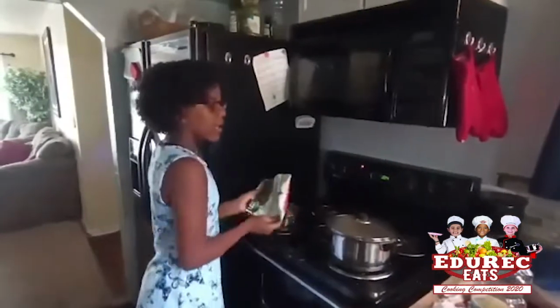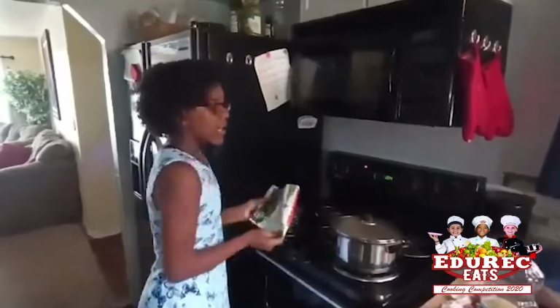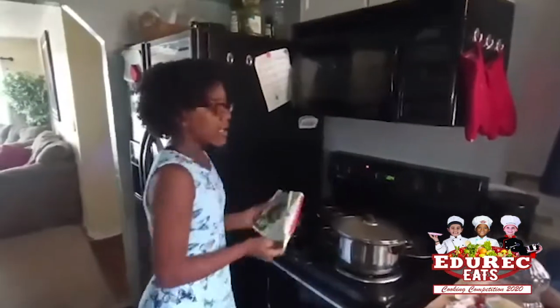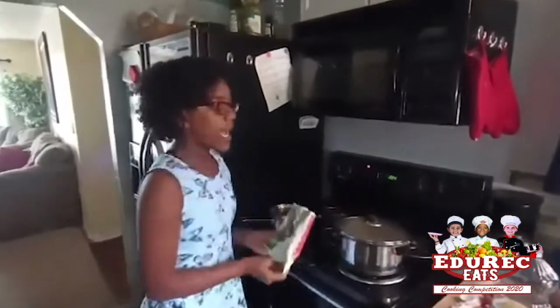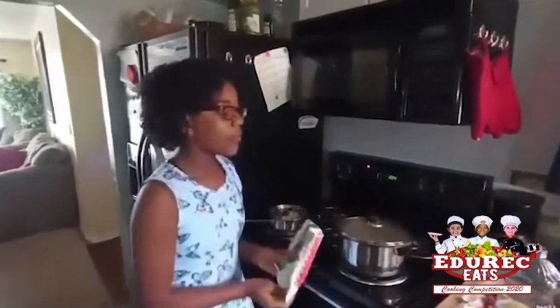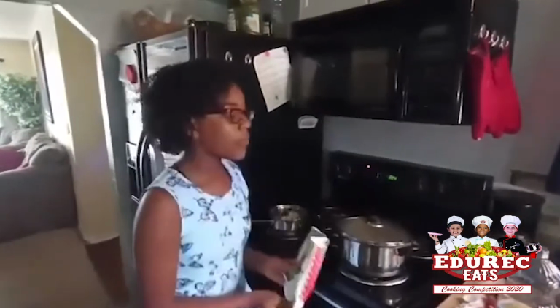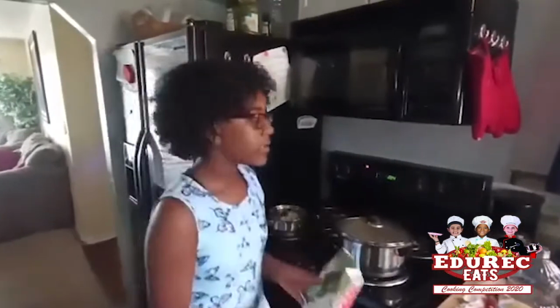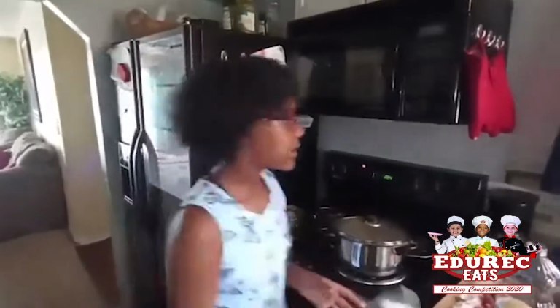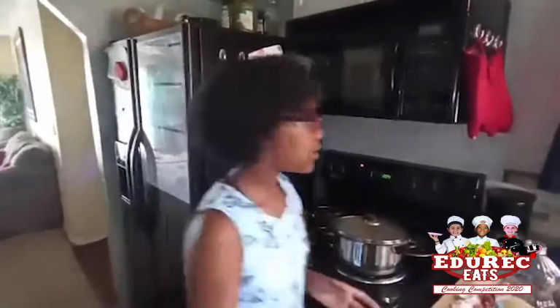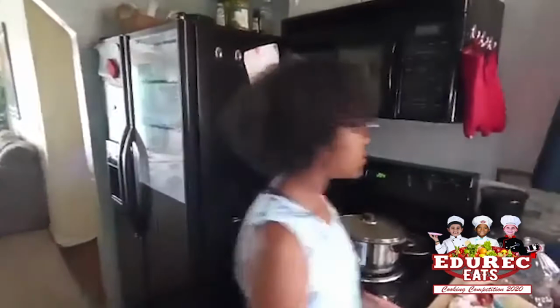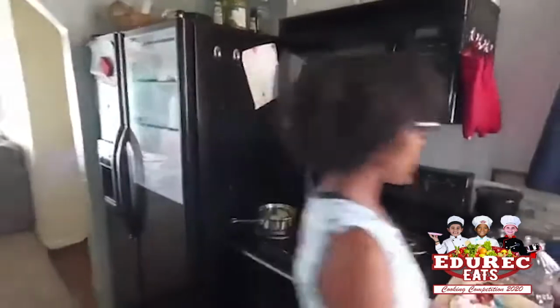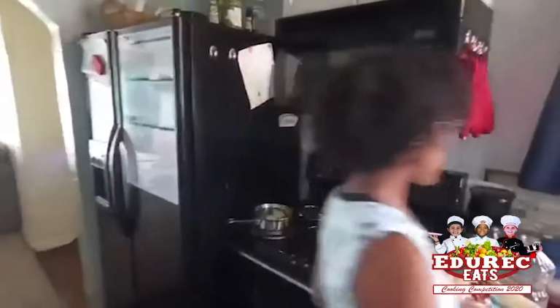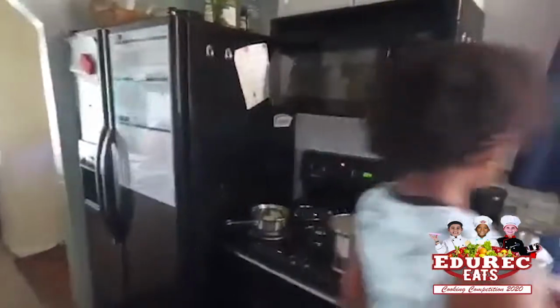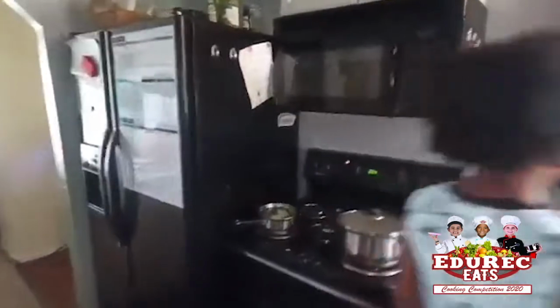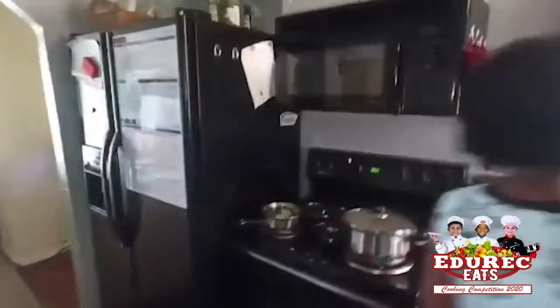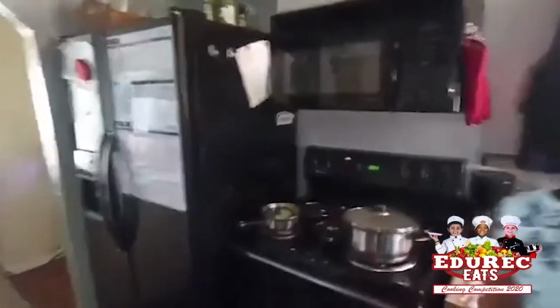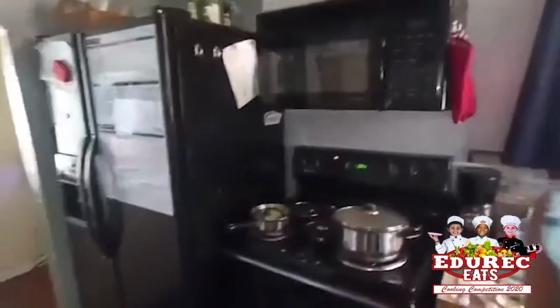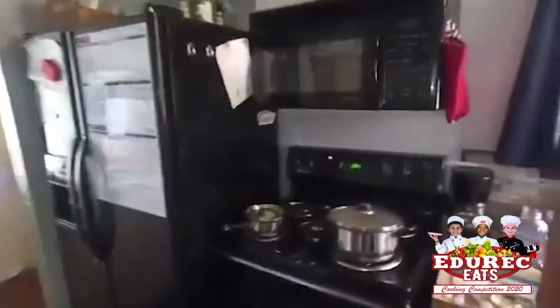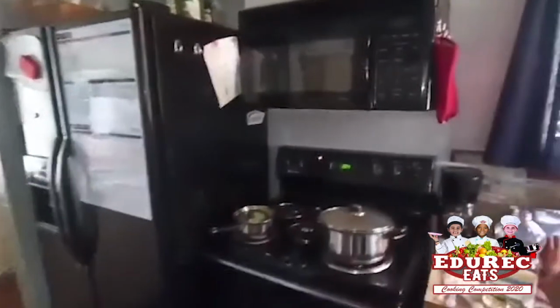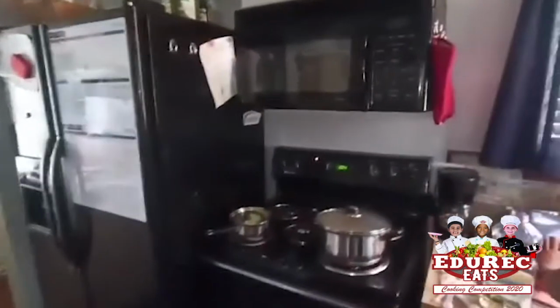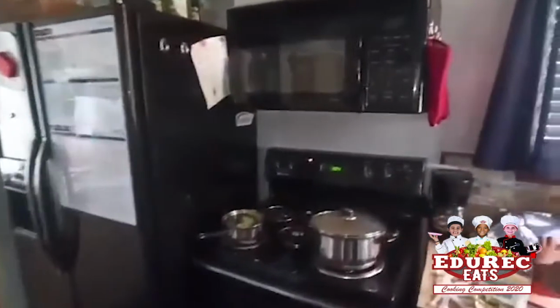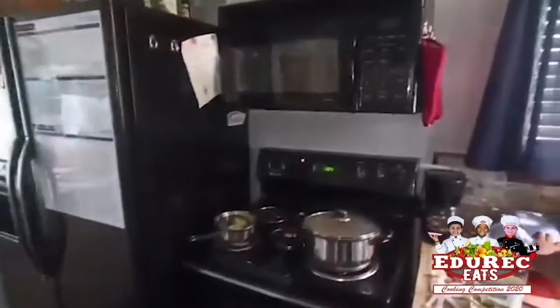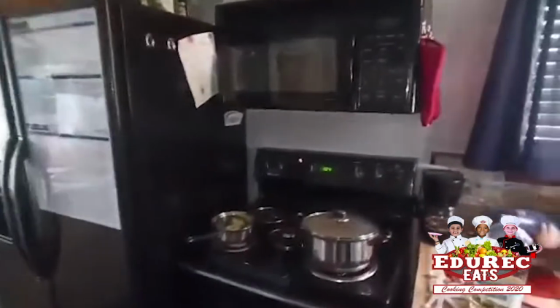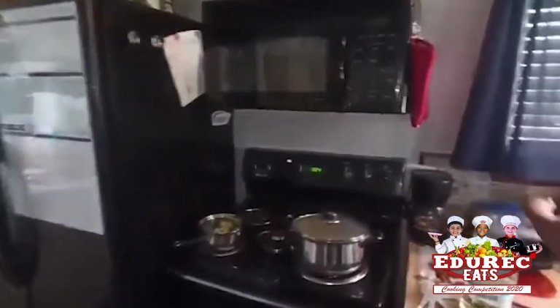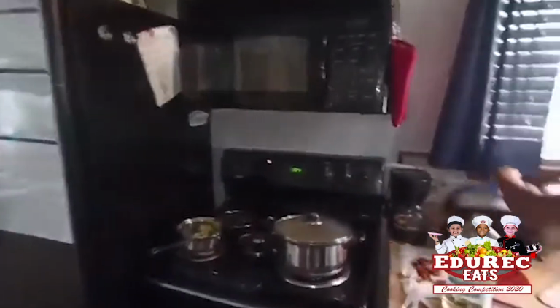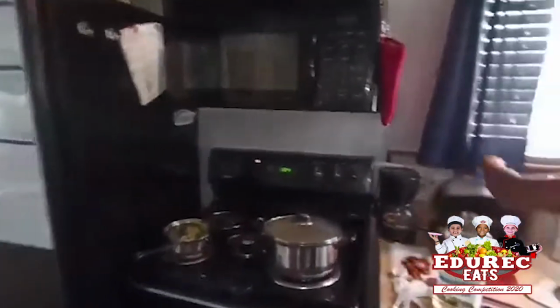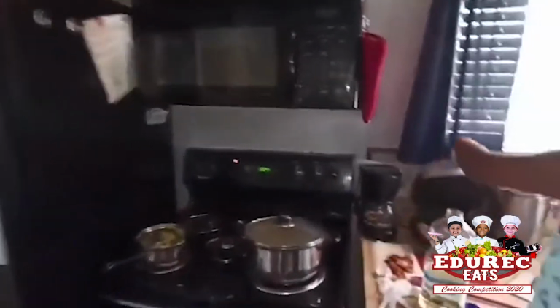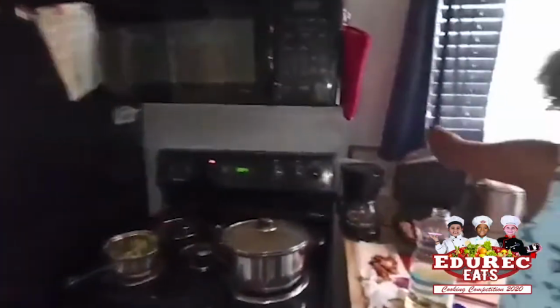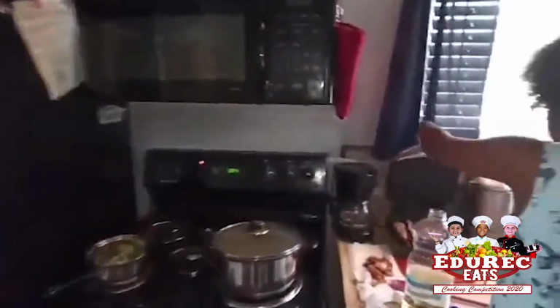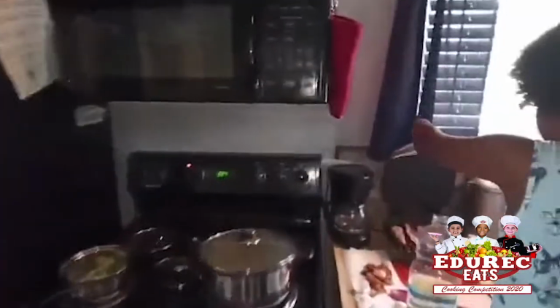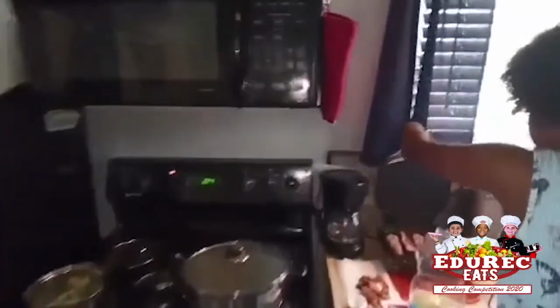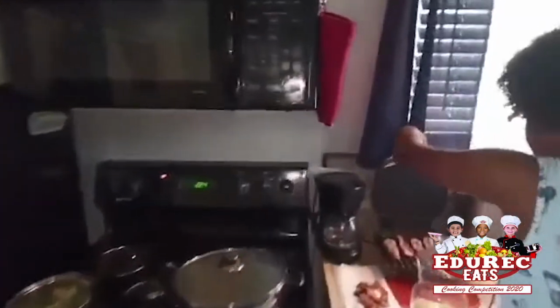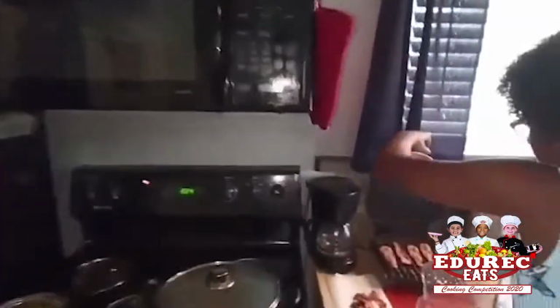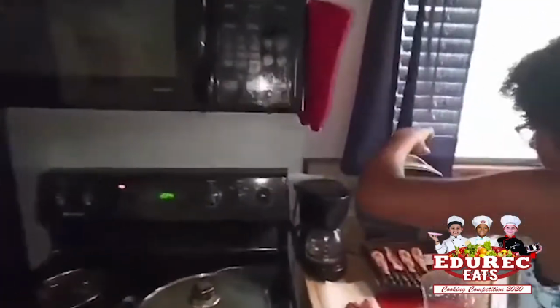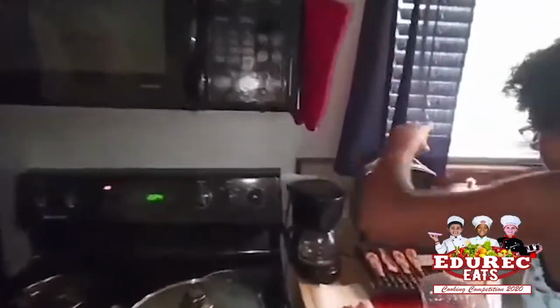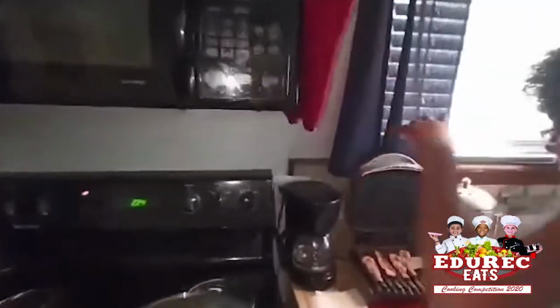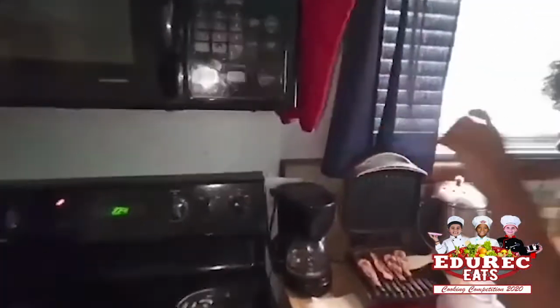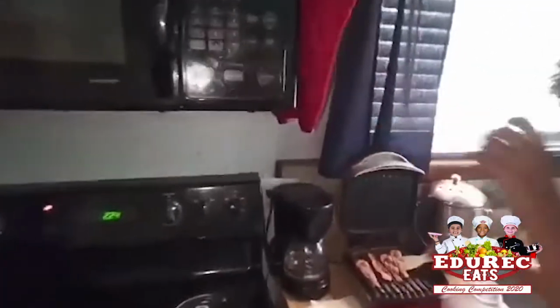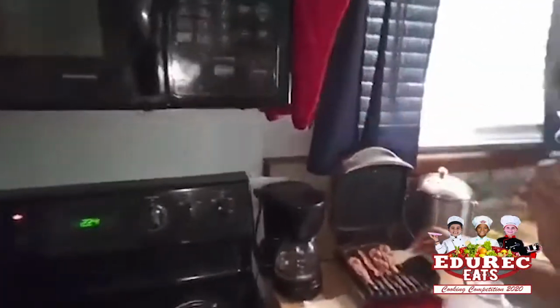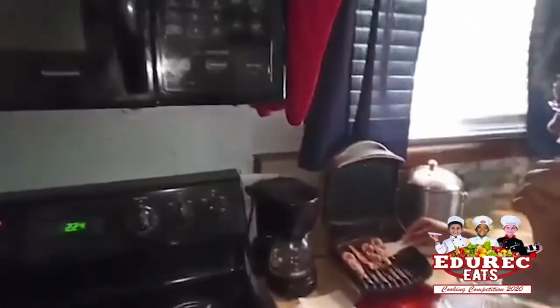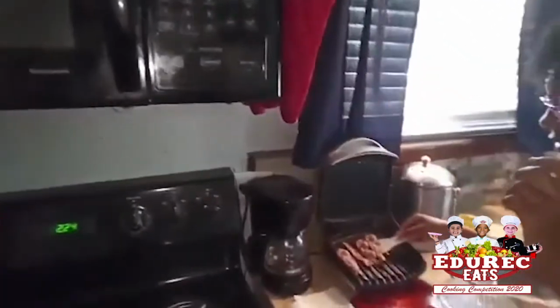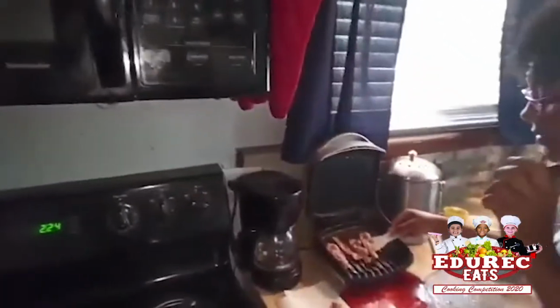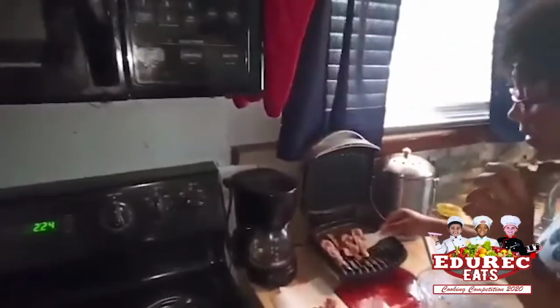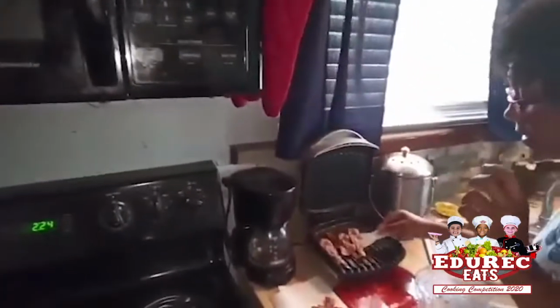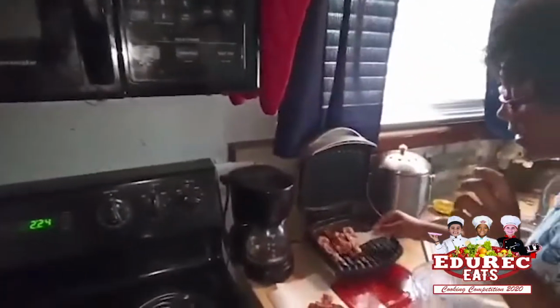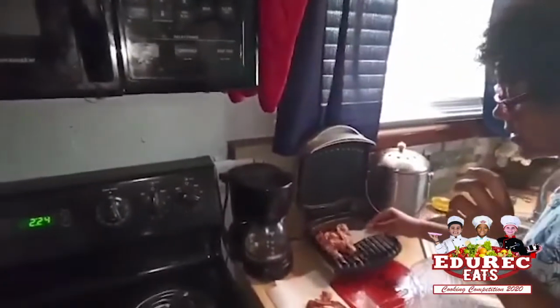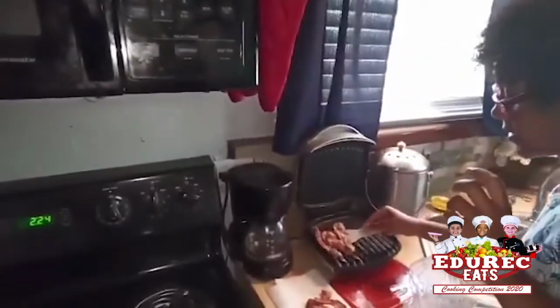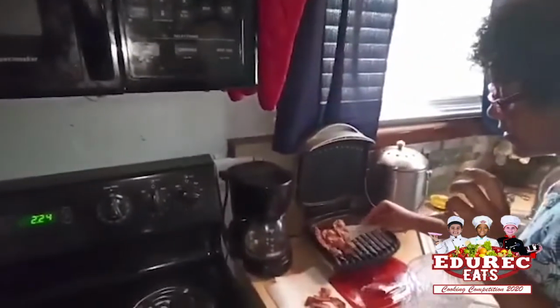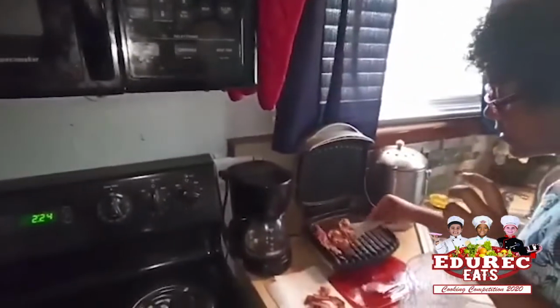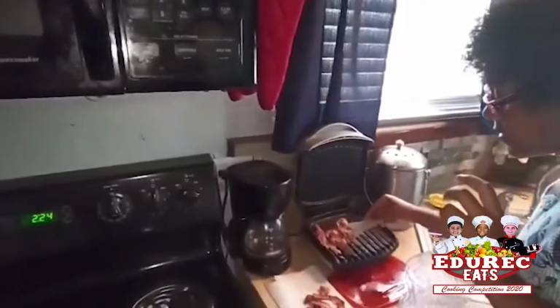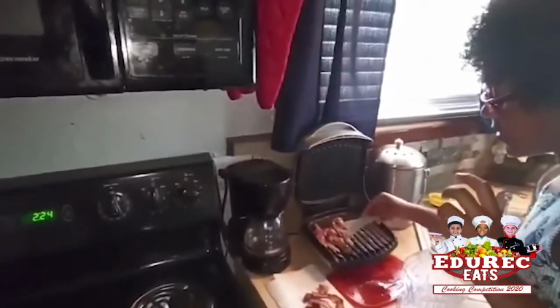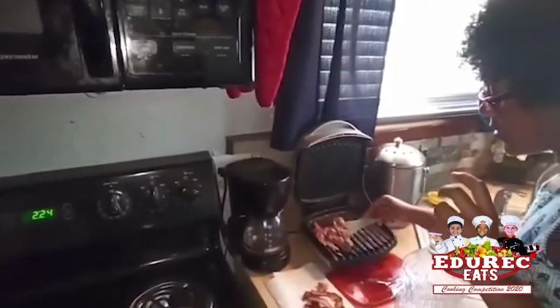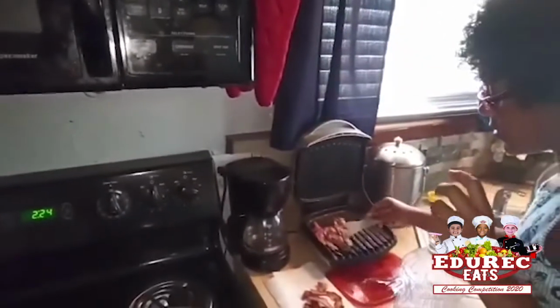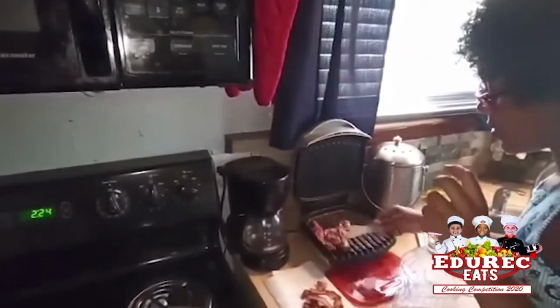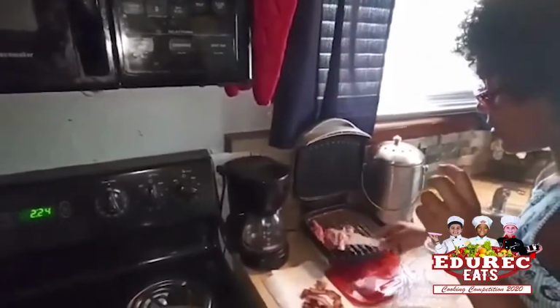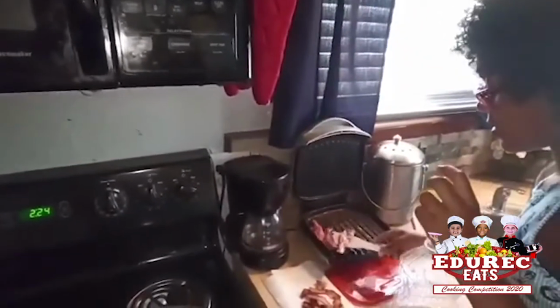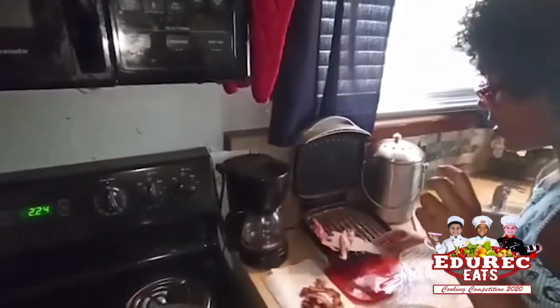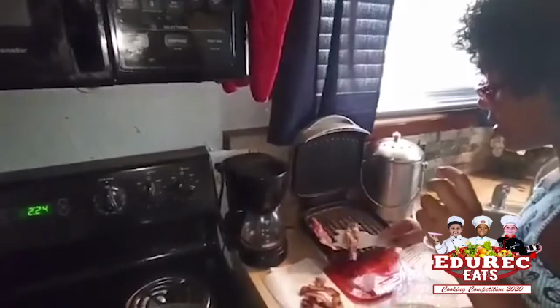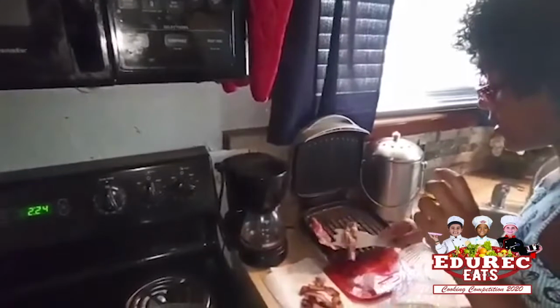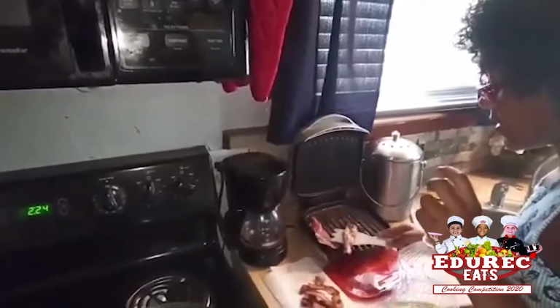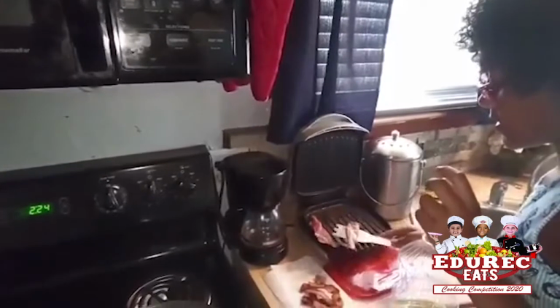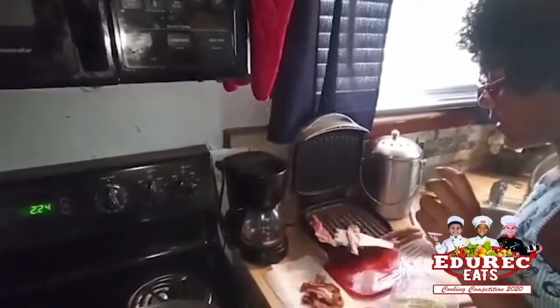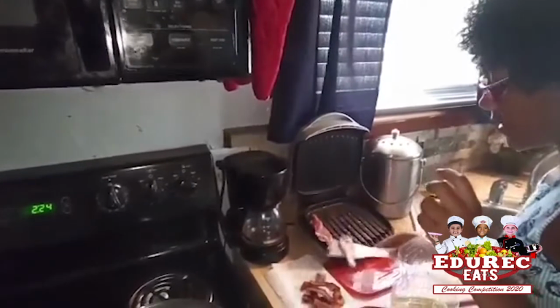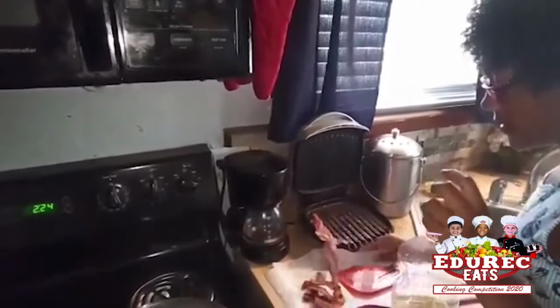Now I'm going to come check on my bacon. I already cooked it, so it should be done. This is good.